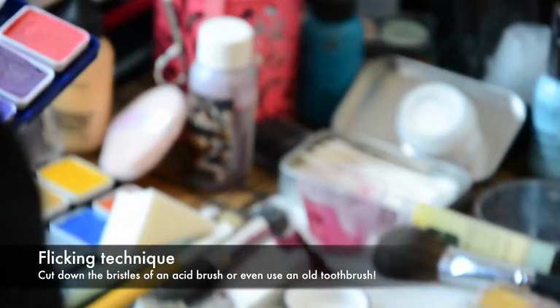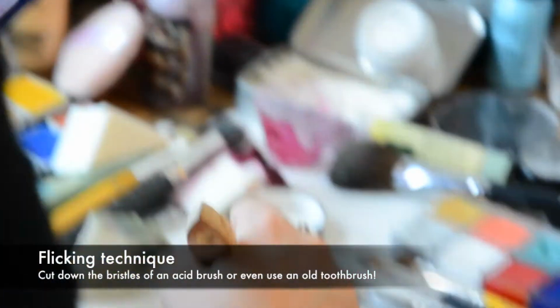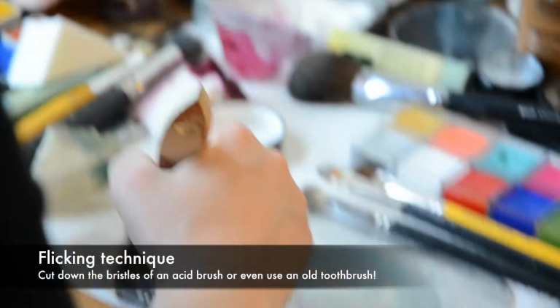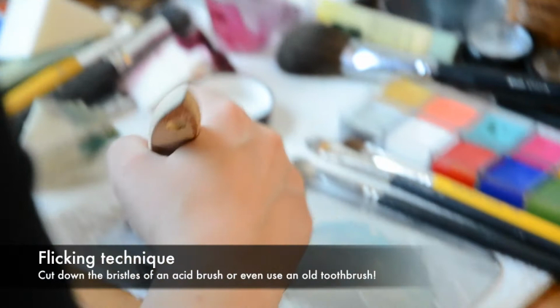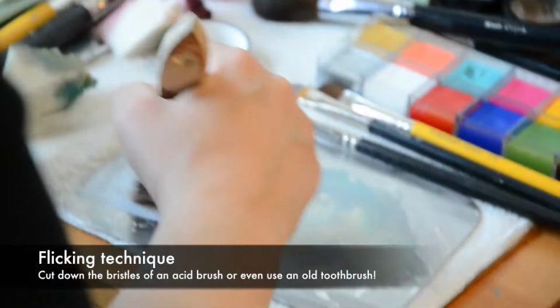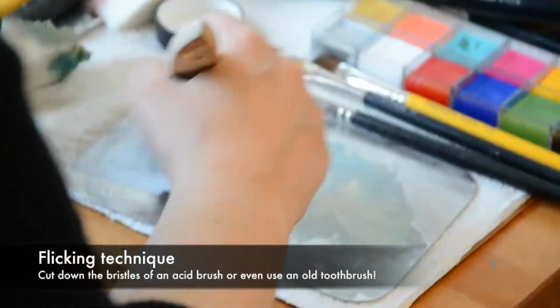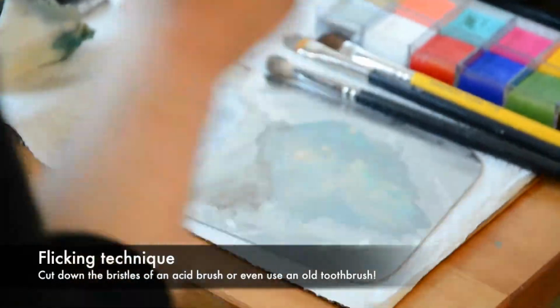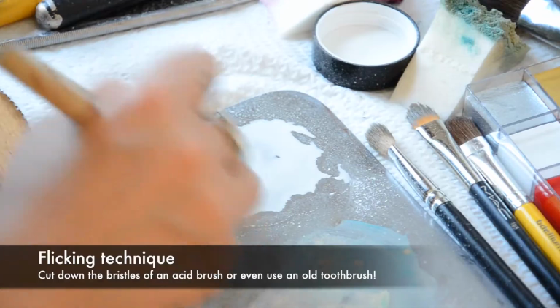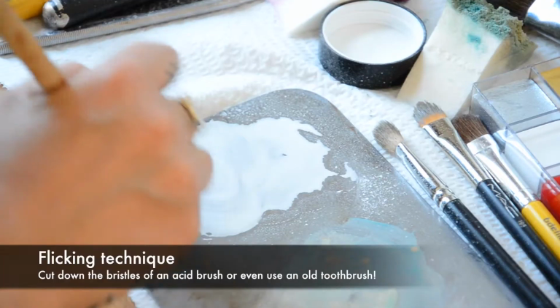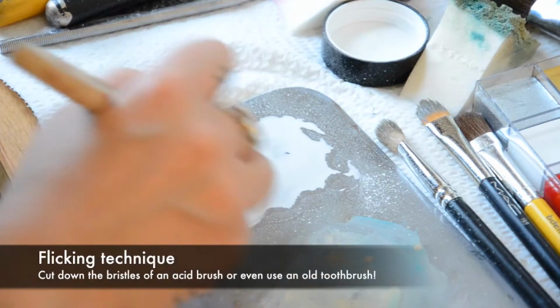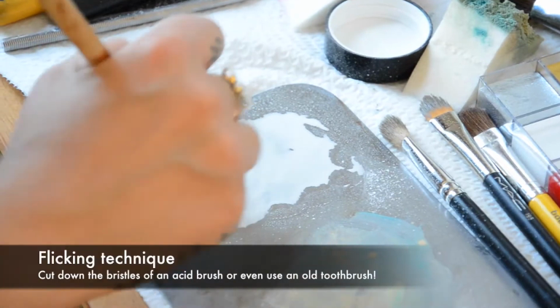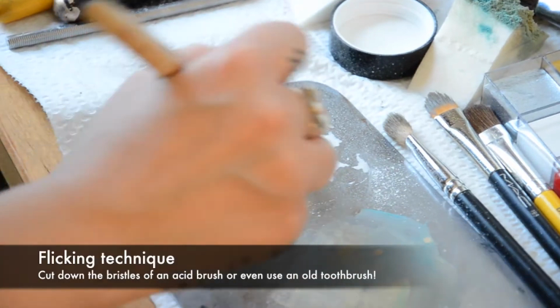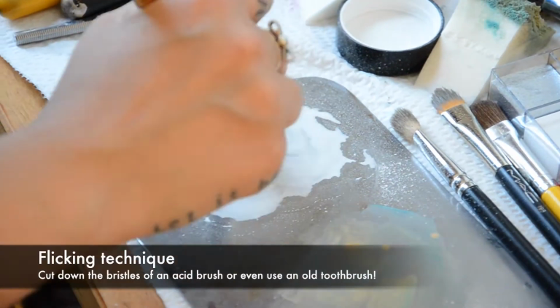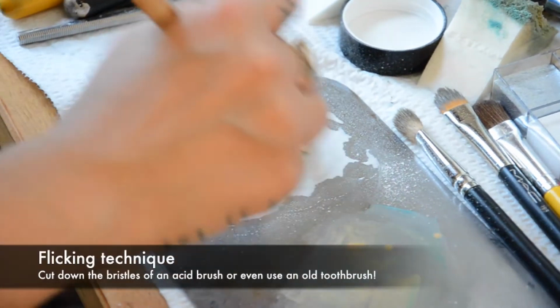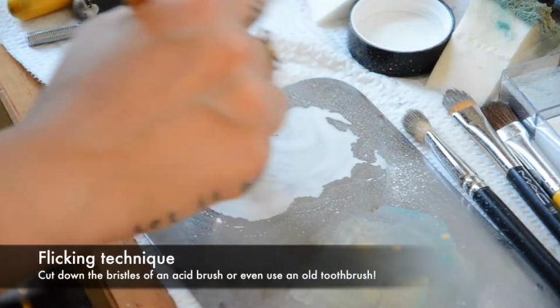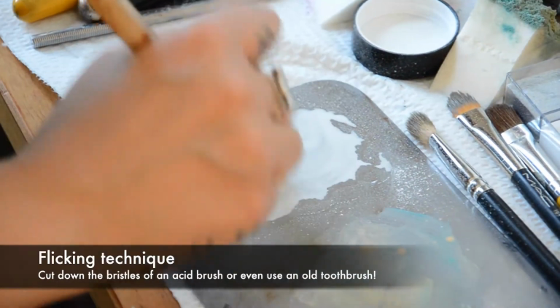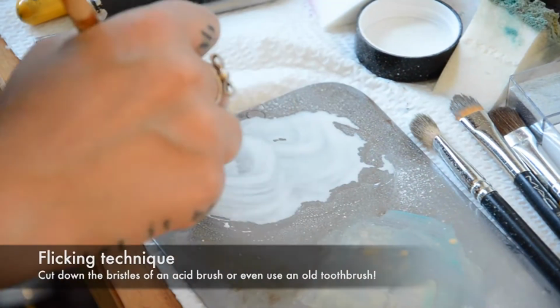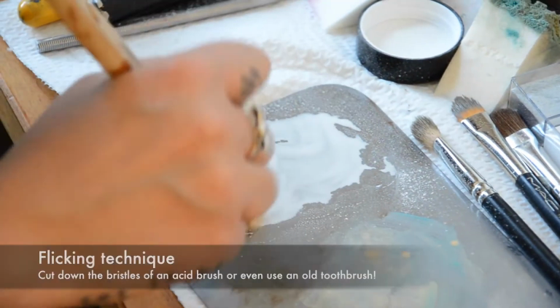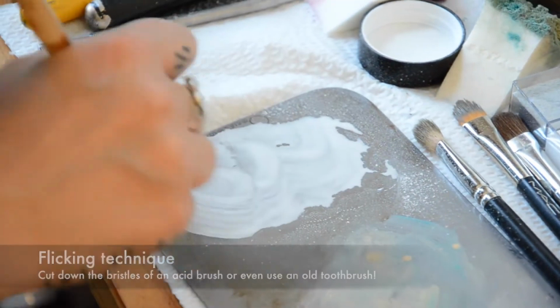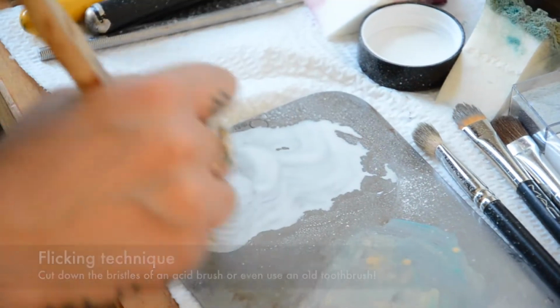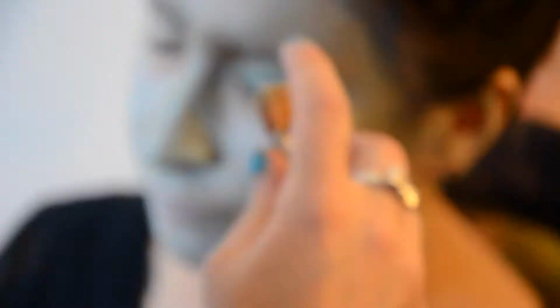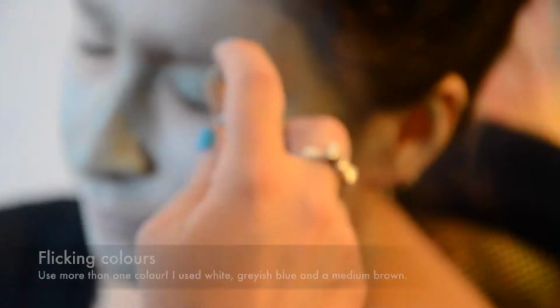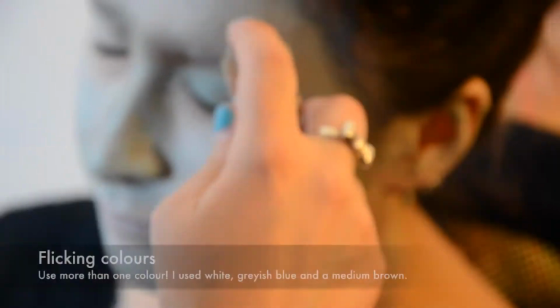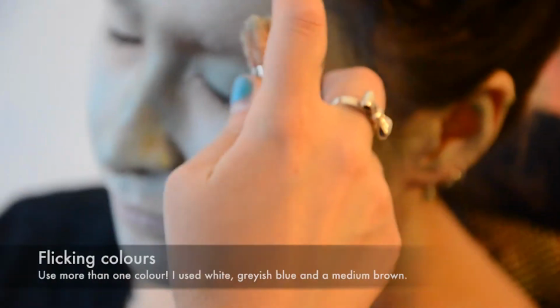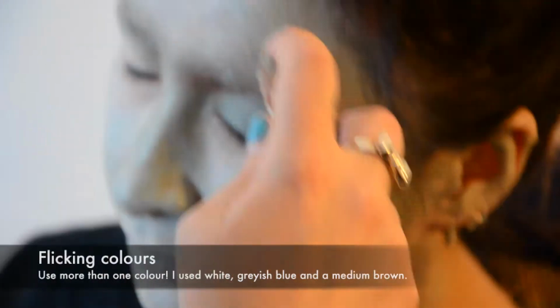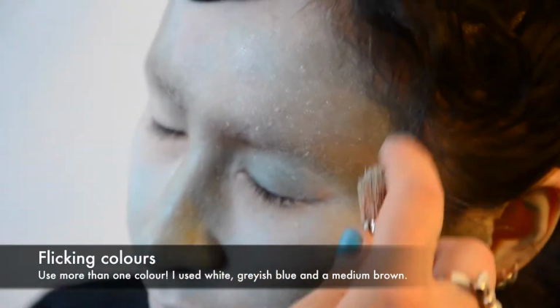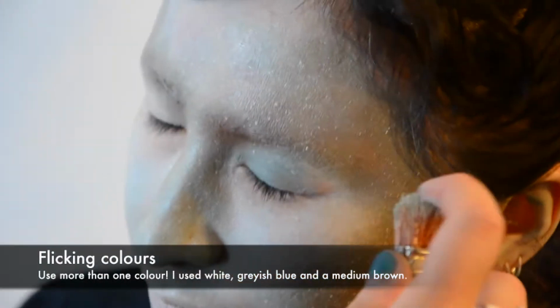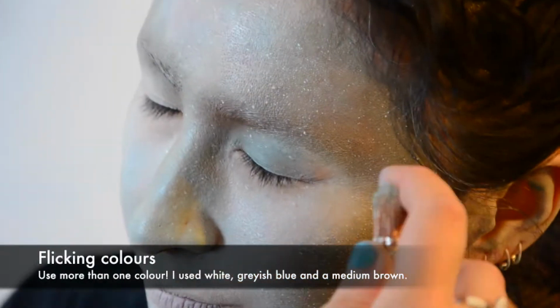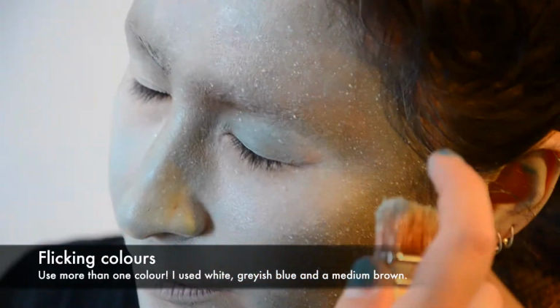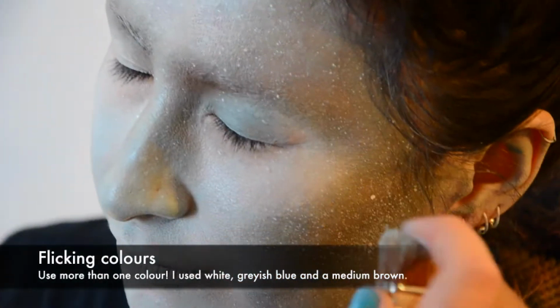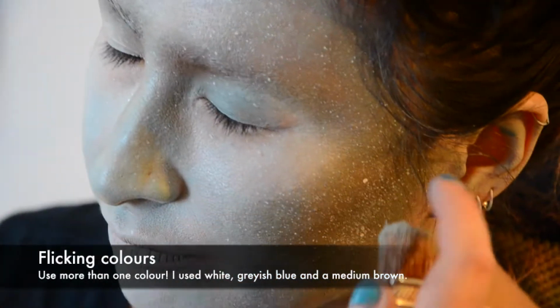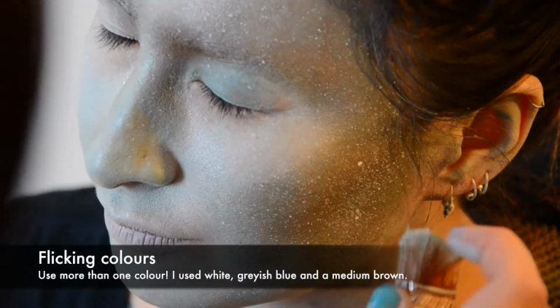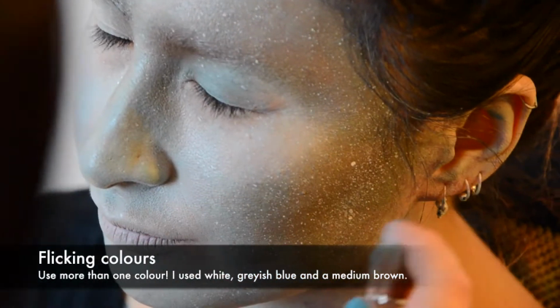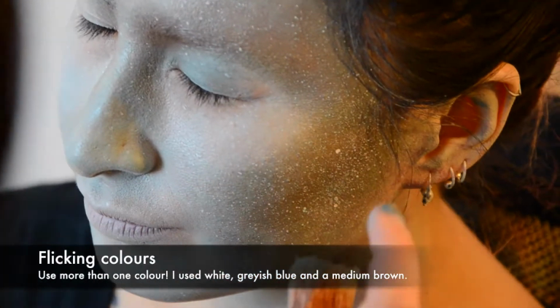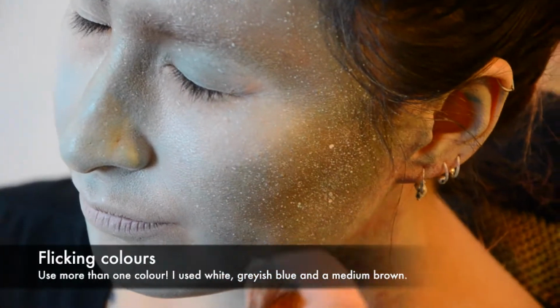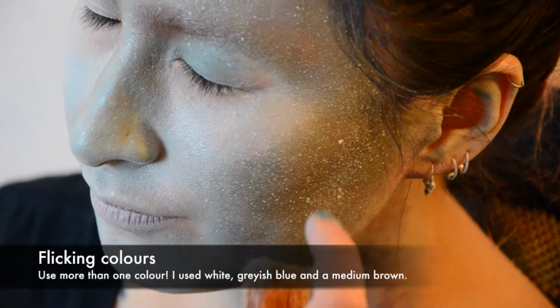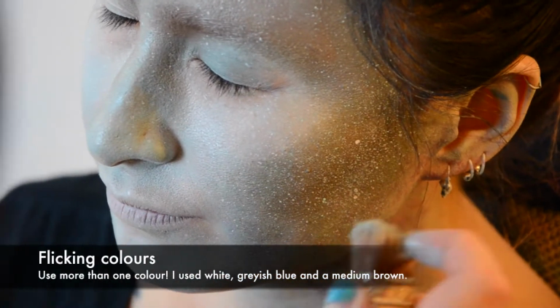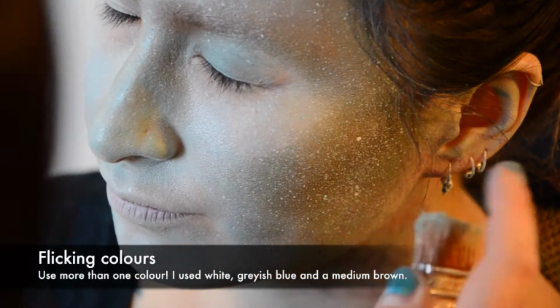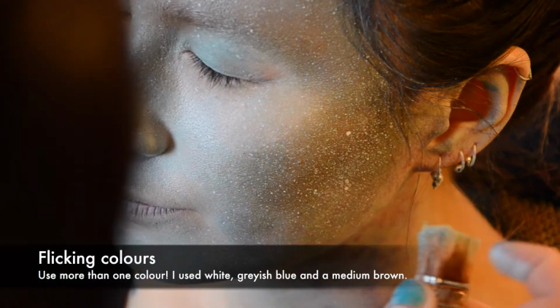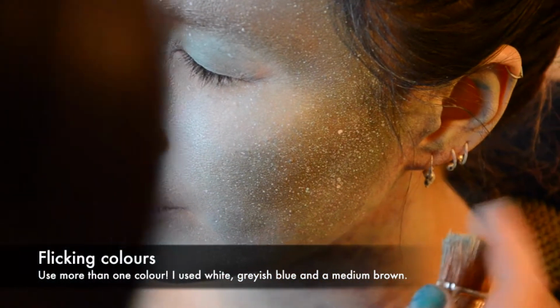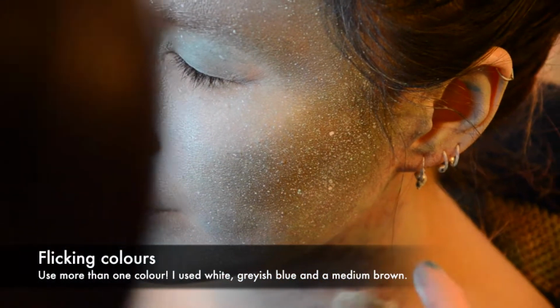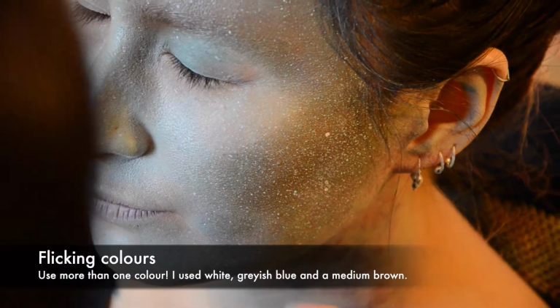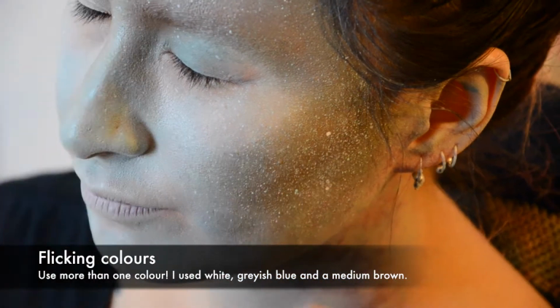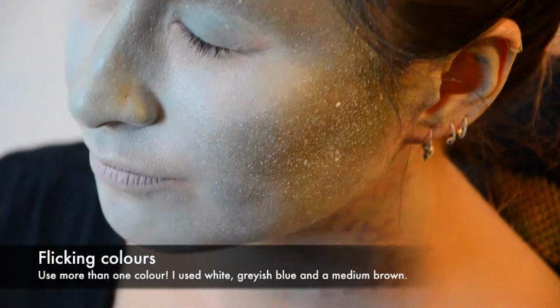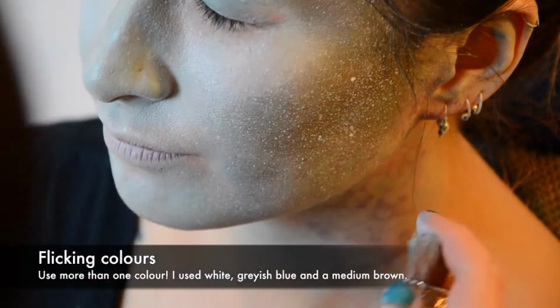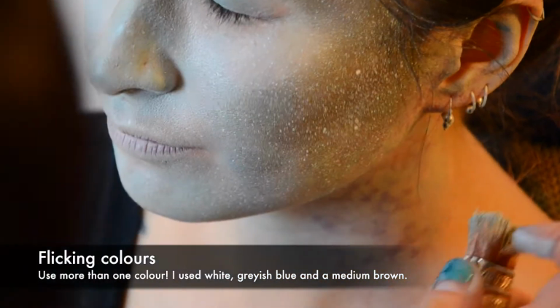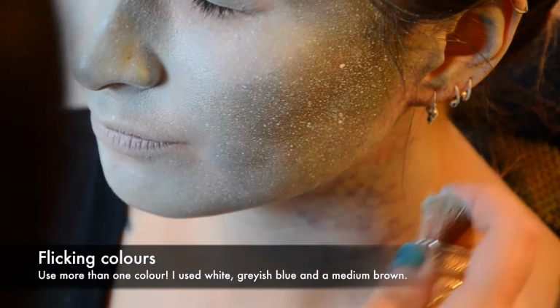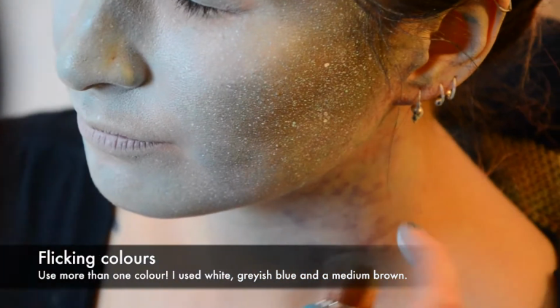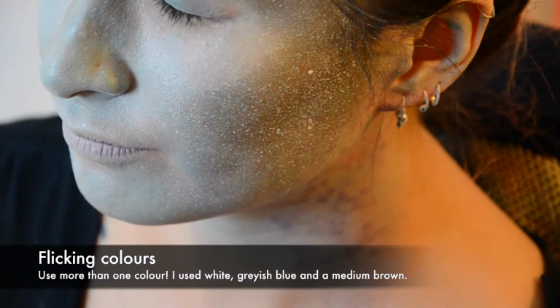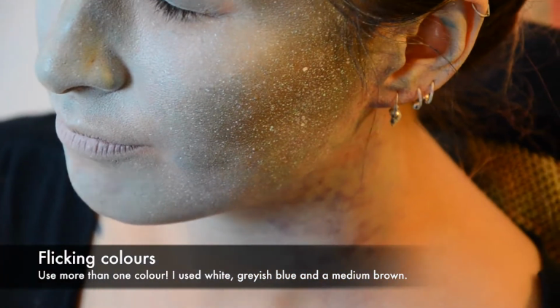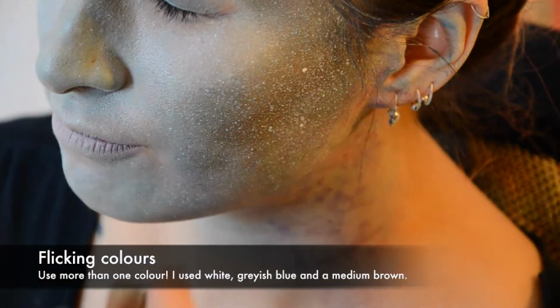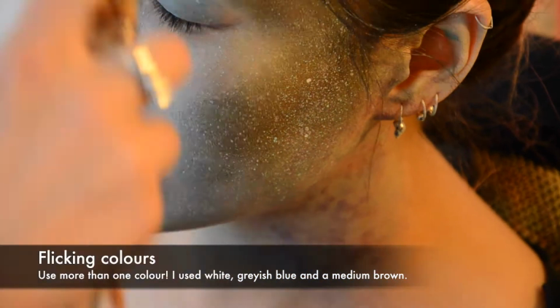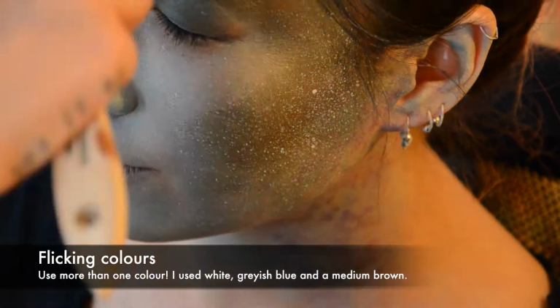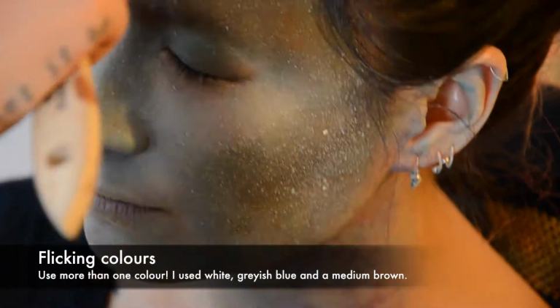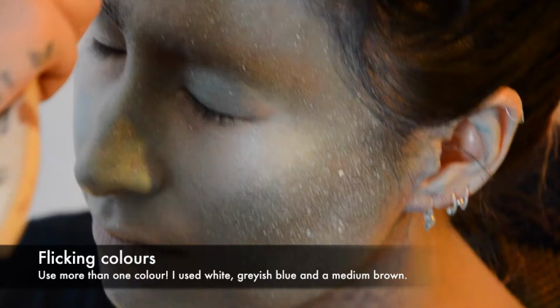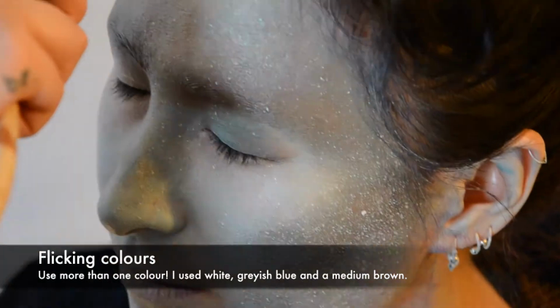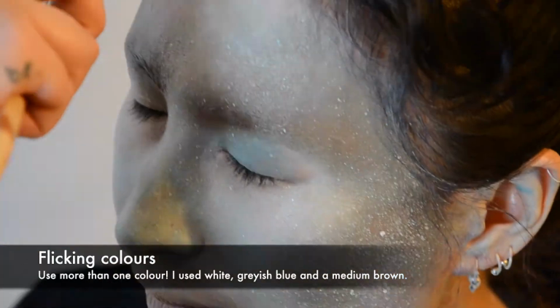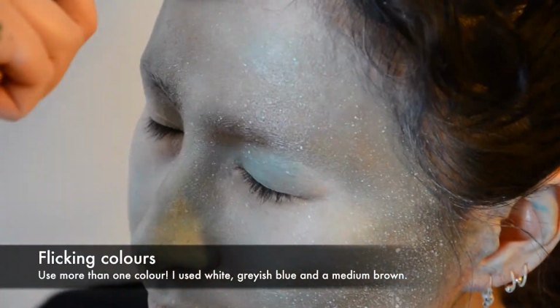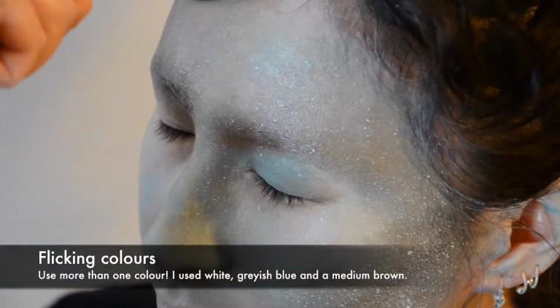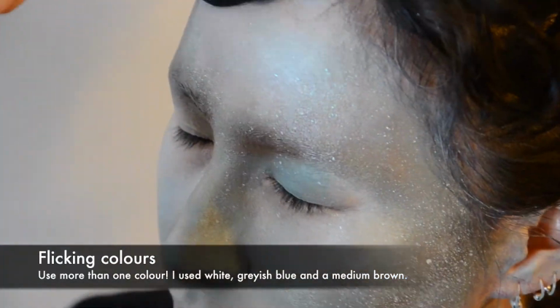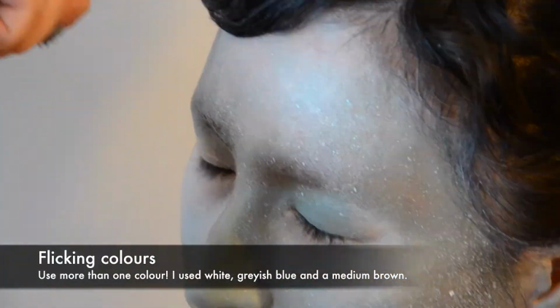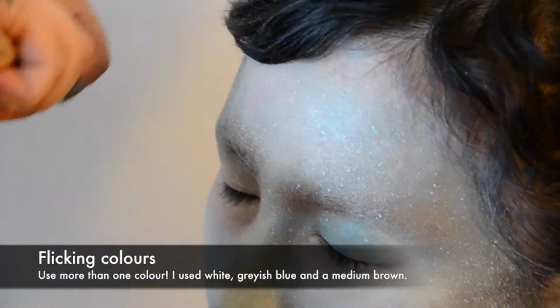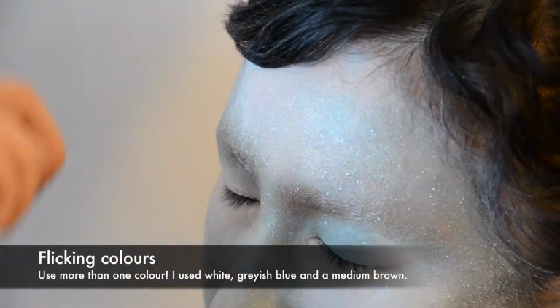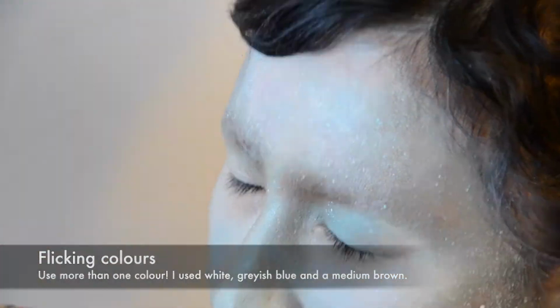I'm using a flick brush to add more texture to the skin, basically using watercolour and flicking it onto the skin.